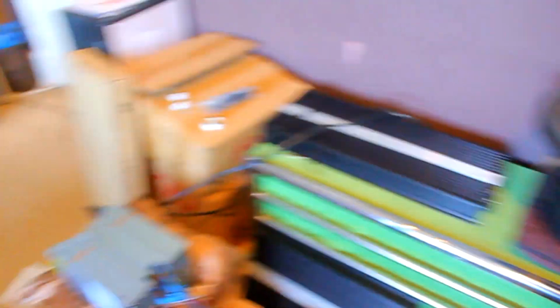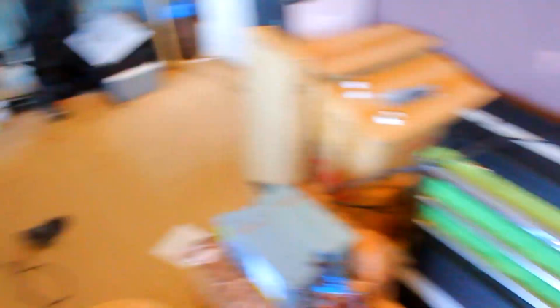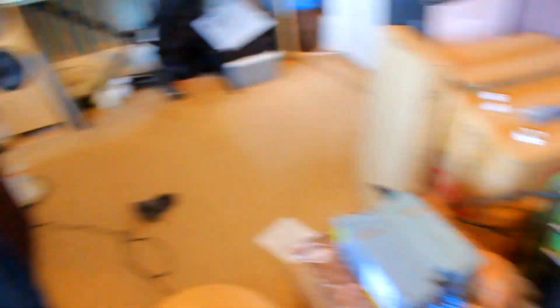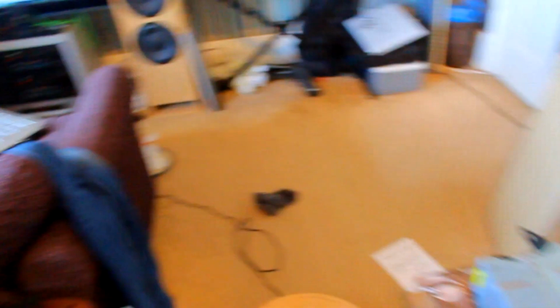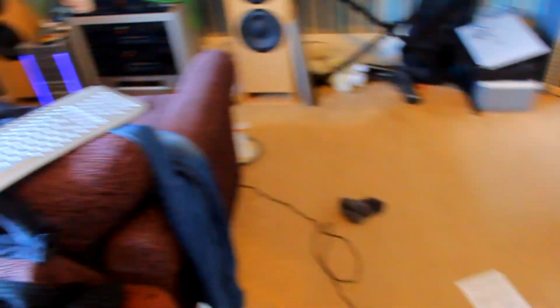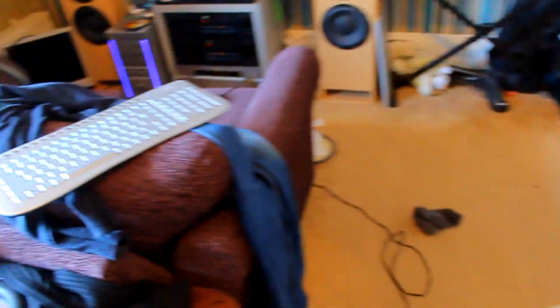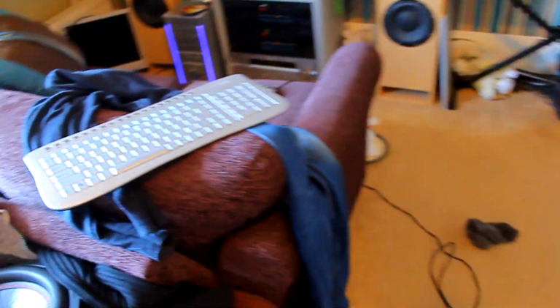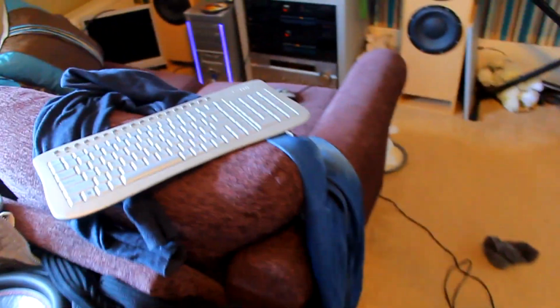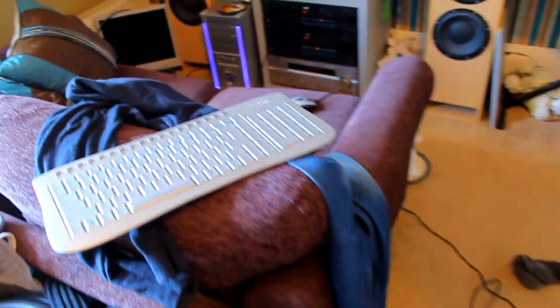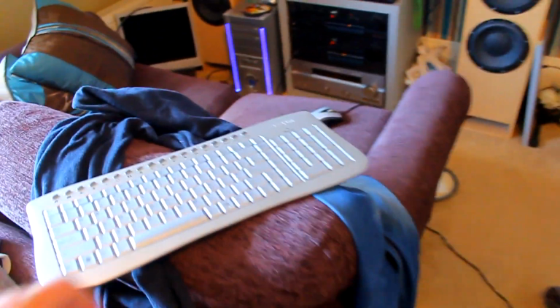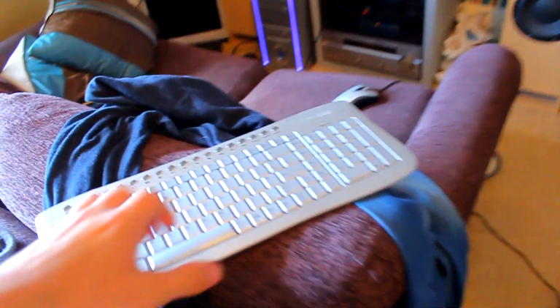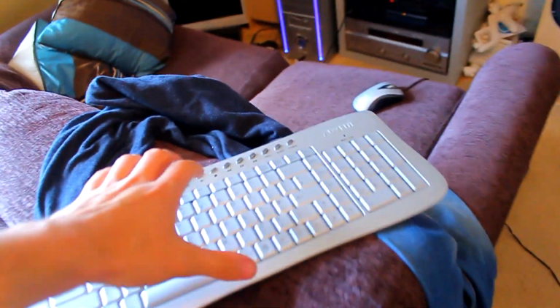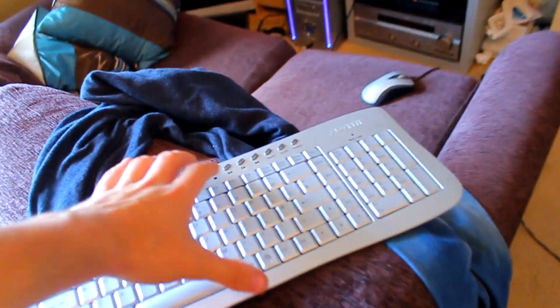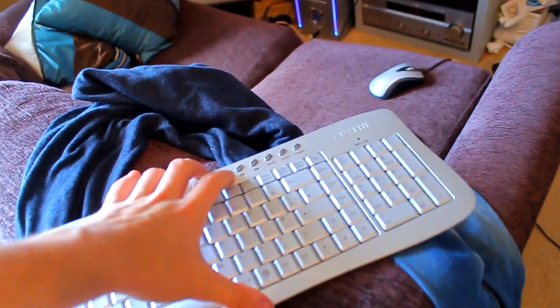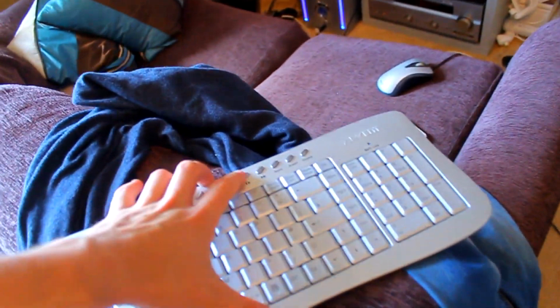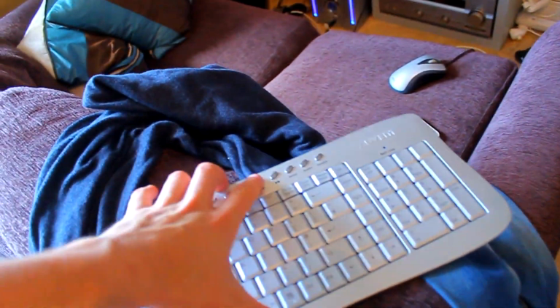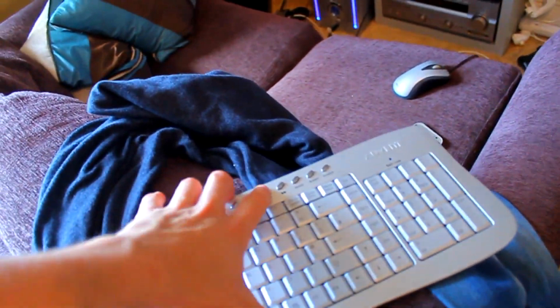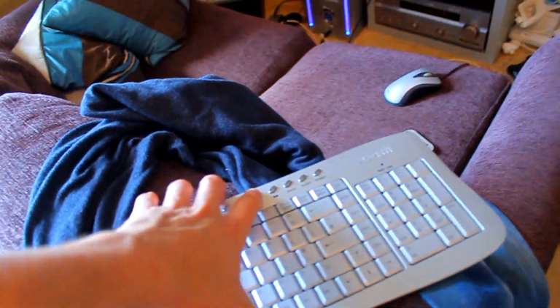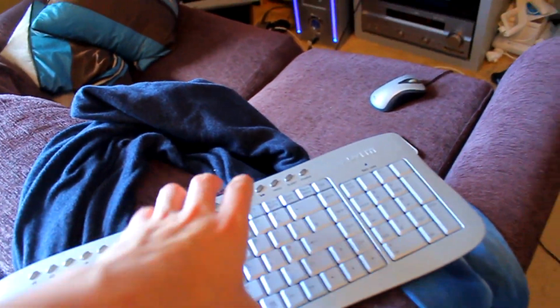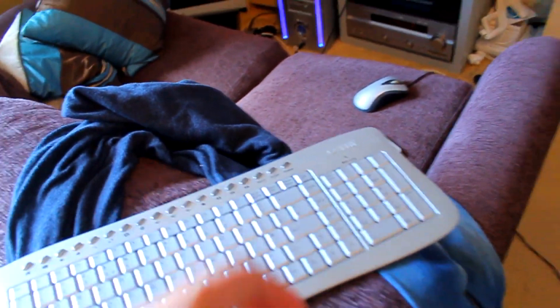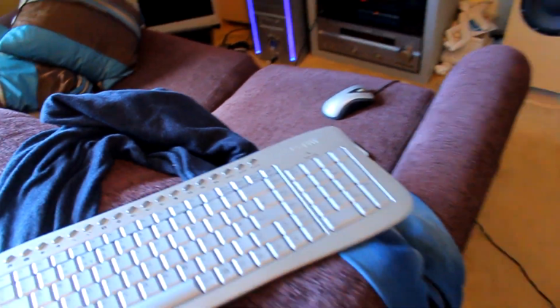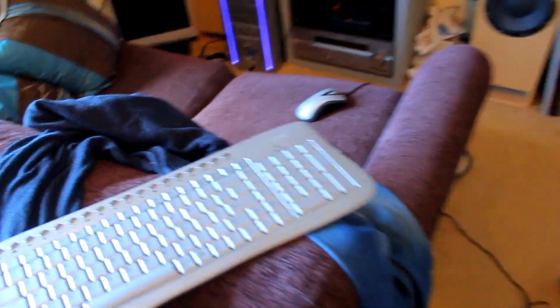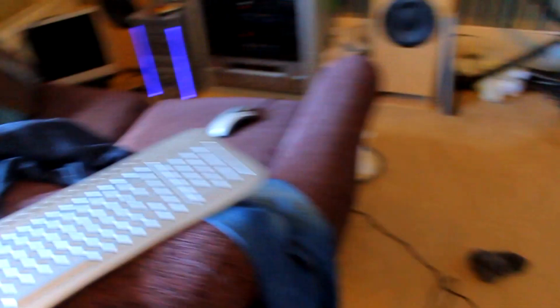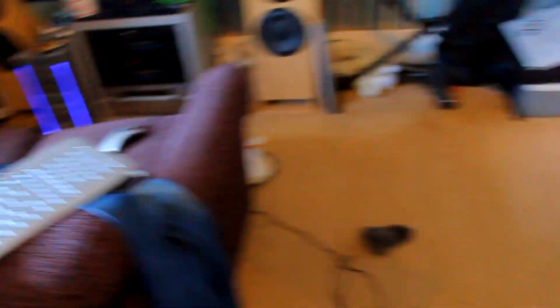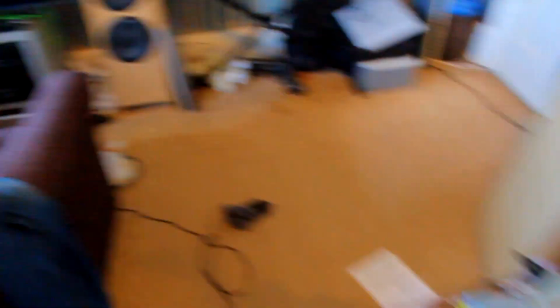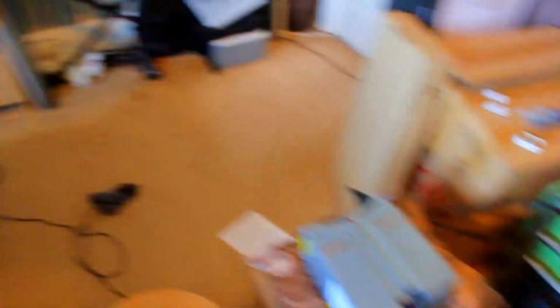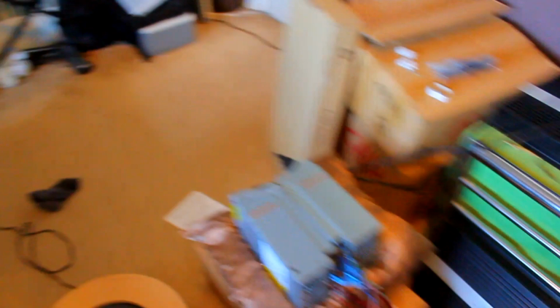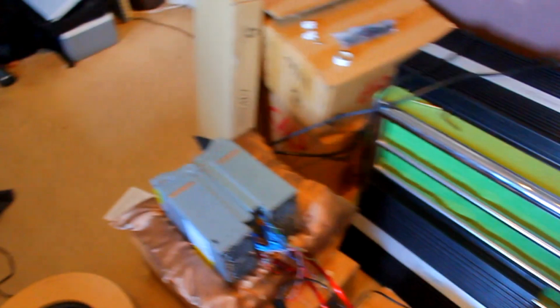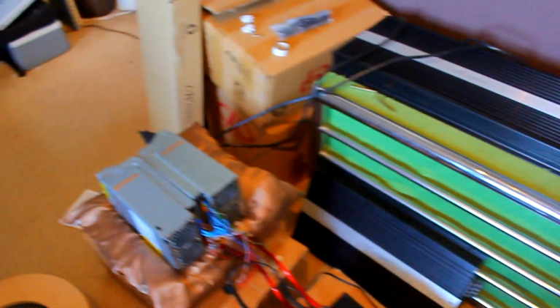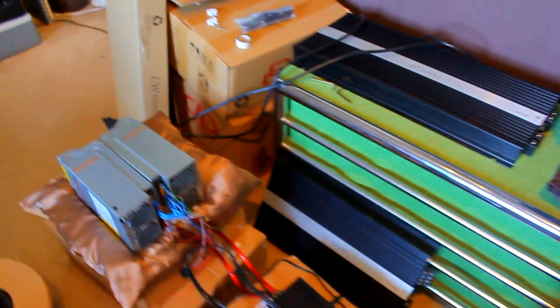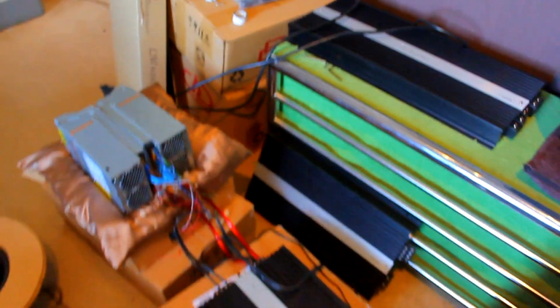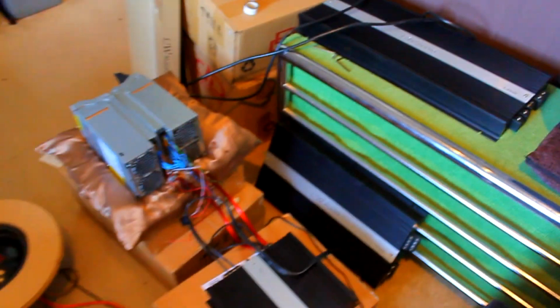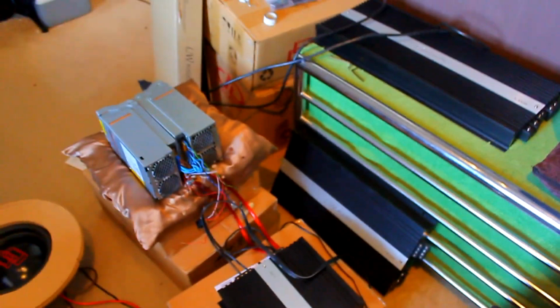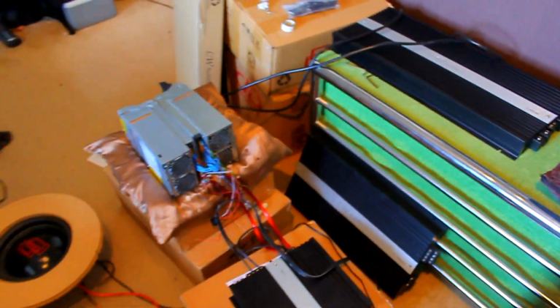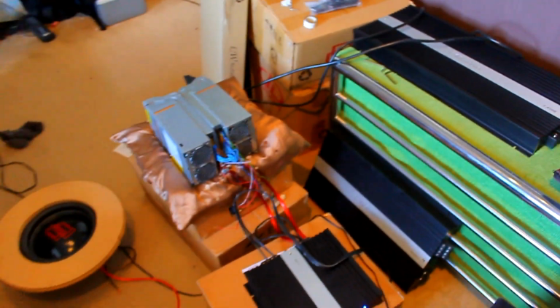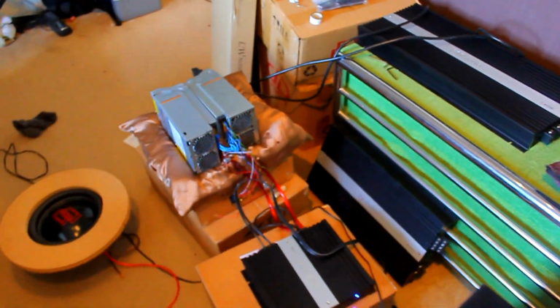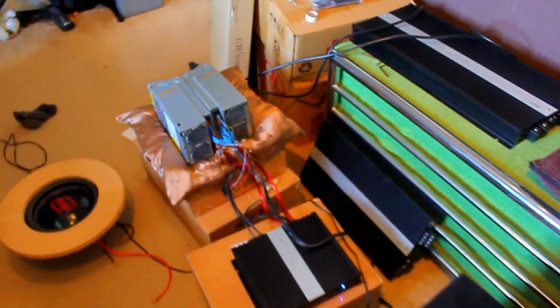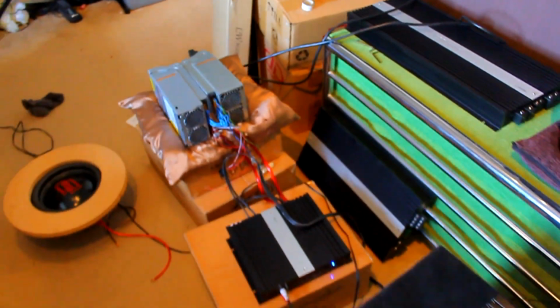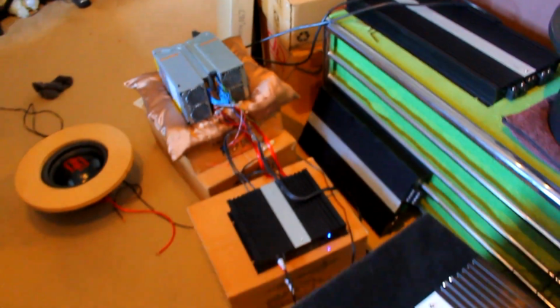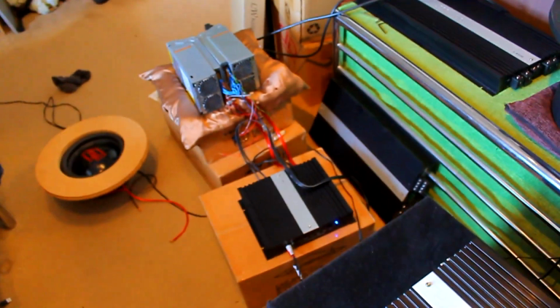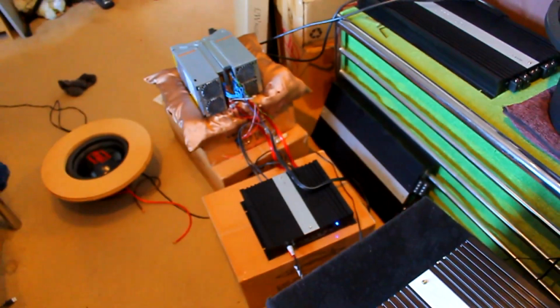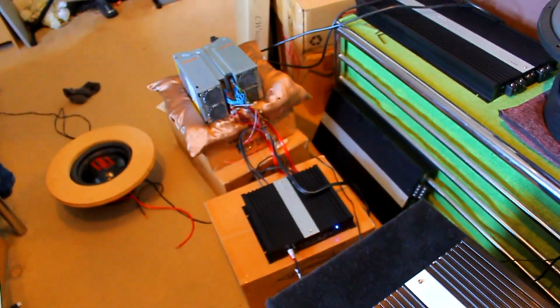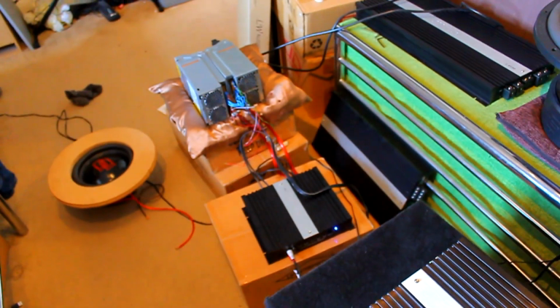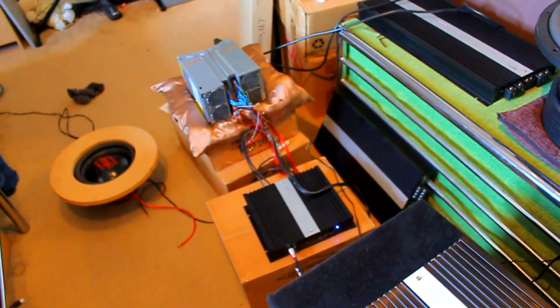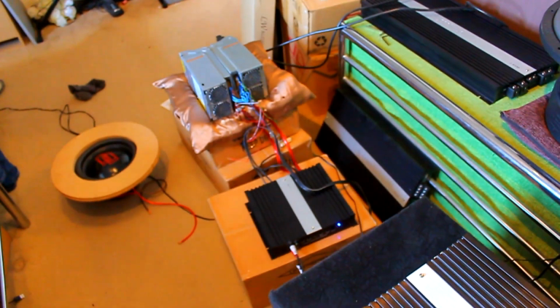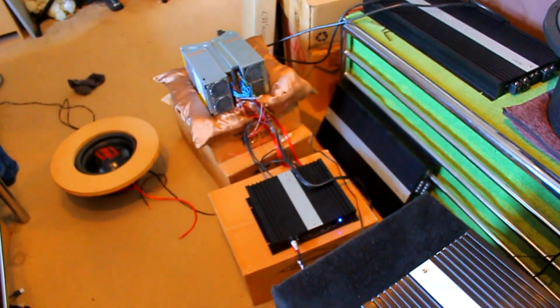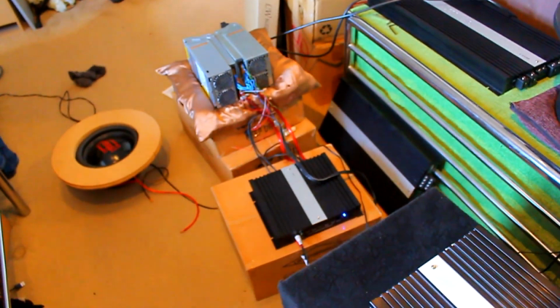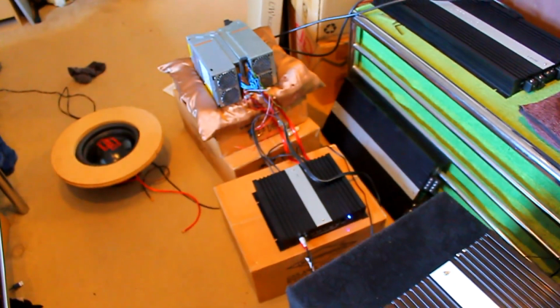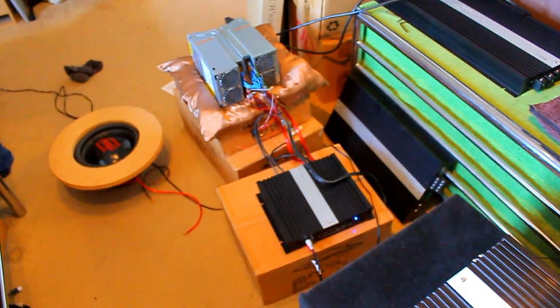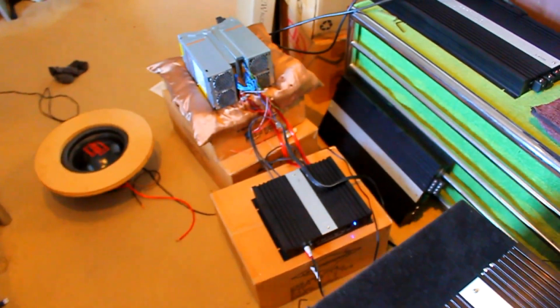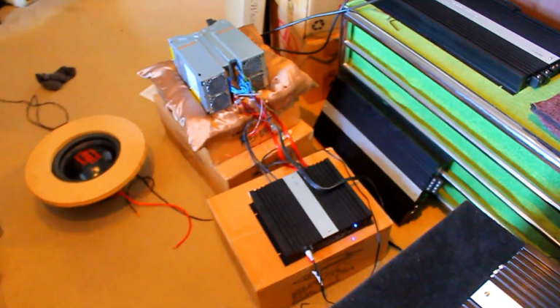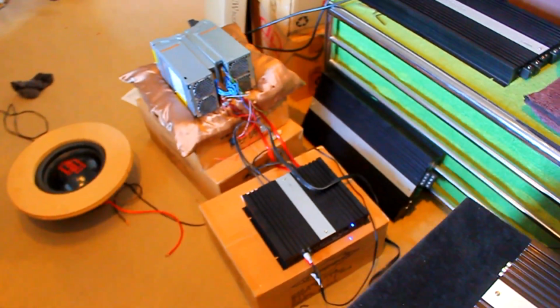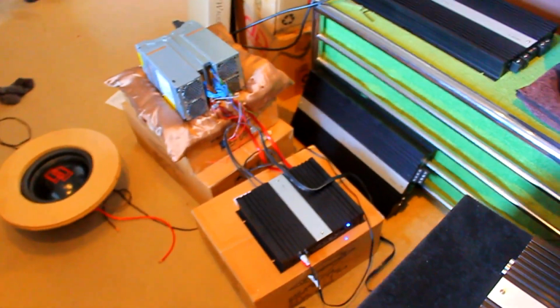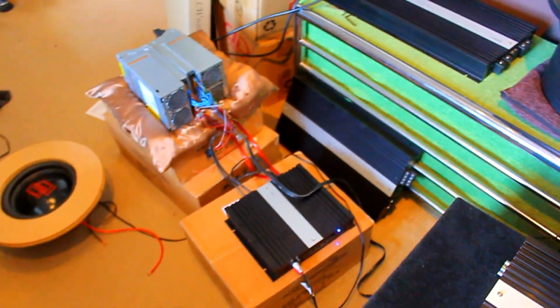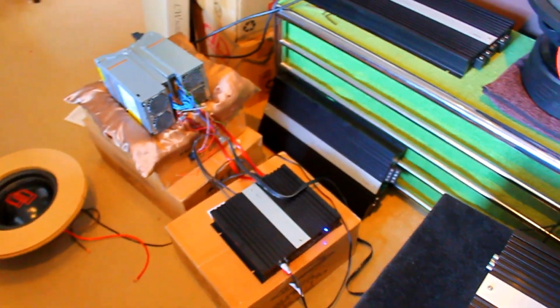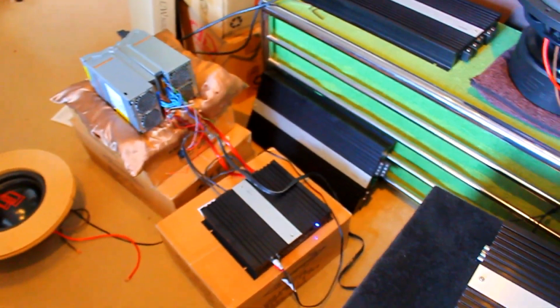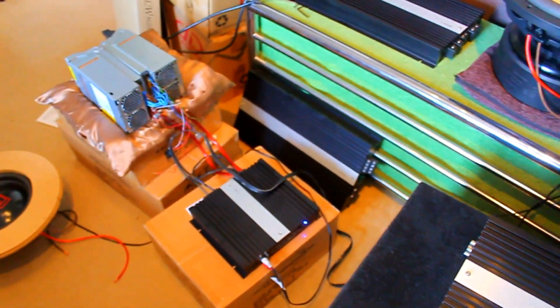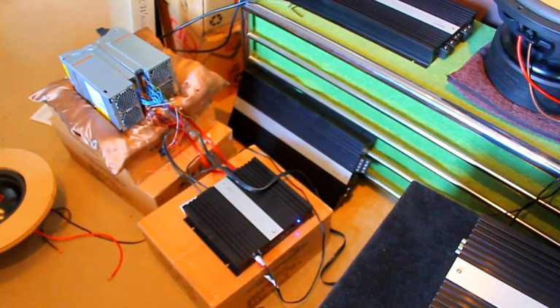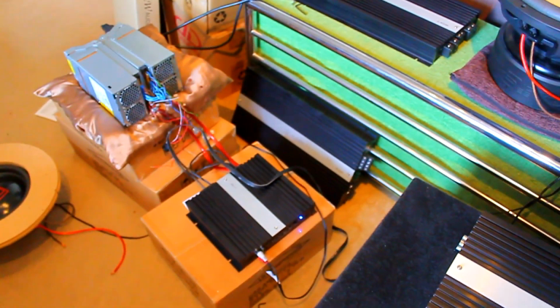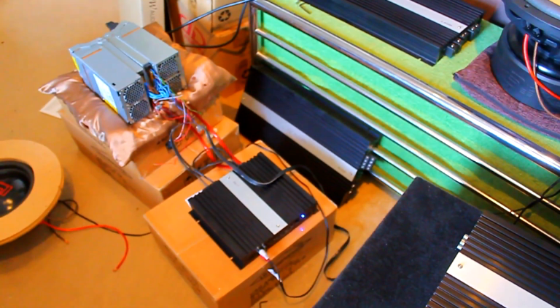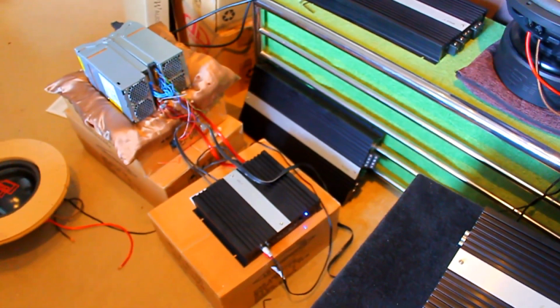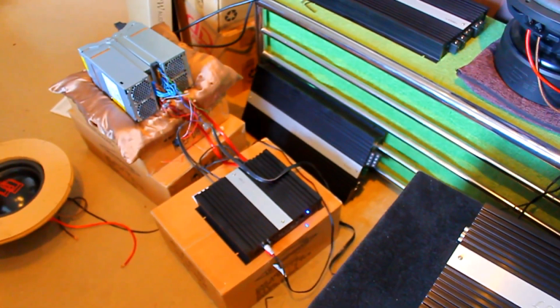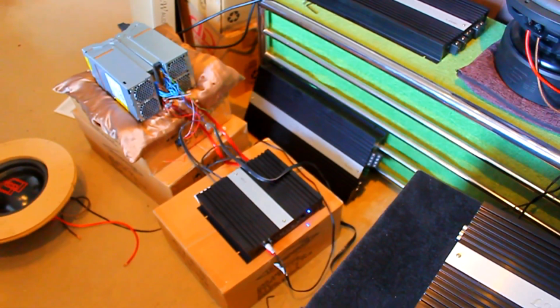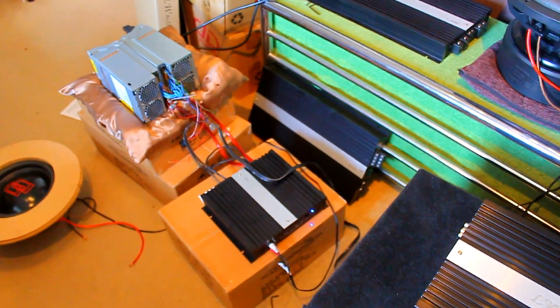Let's hit play on the tester and see what they do. This is Visions of the Future Slowed Down by DJ Slow and Throw.